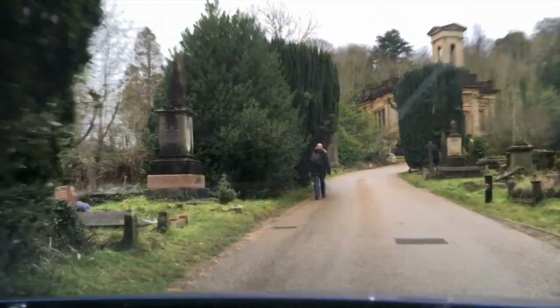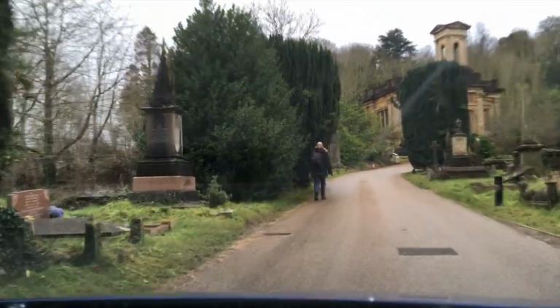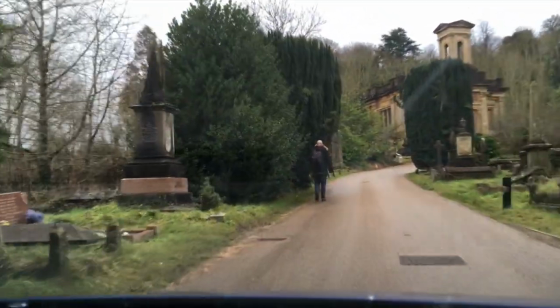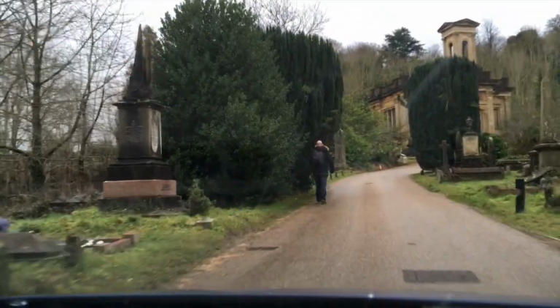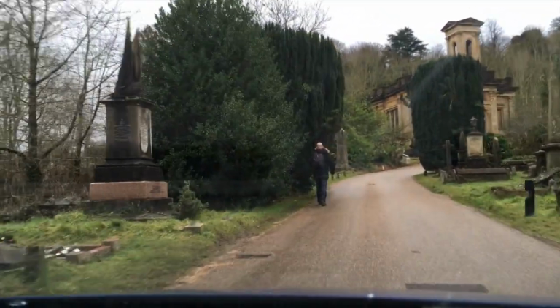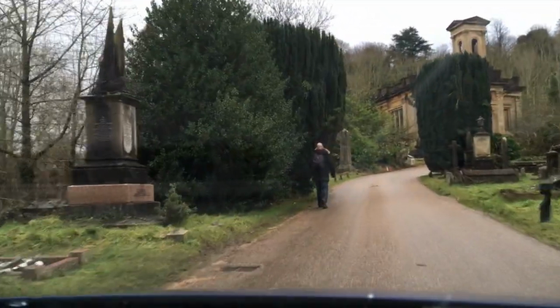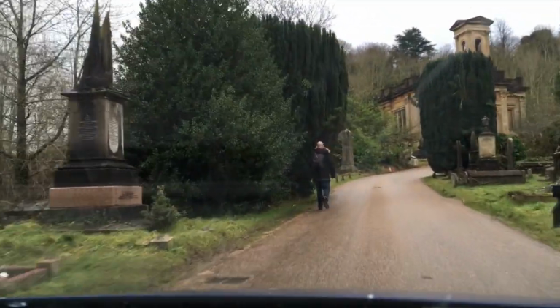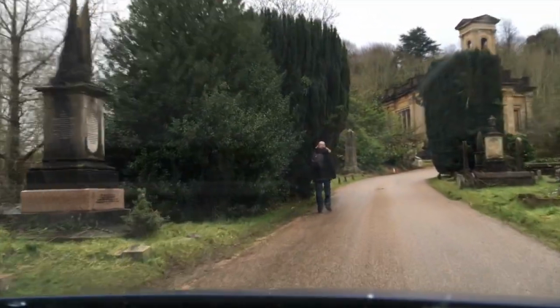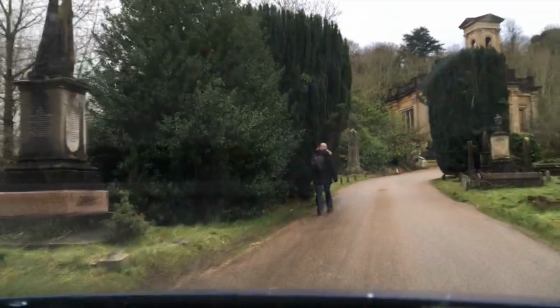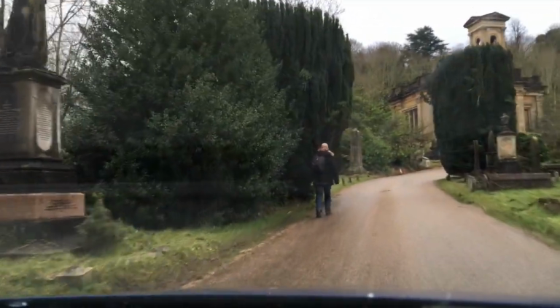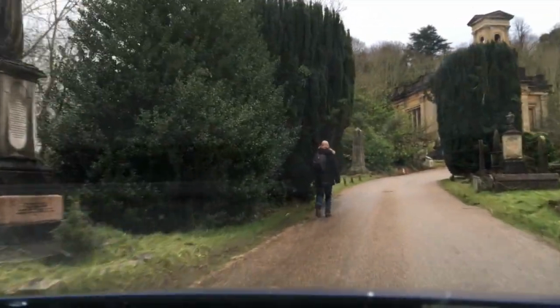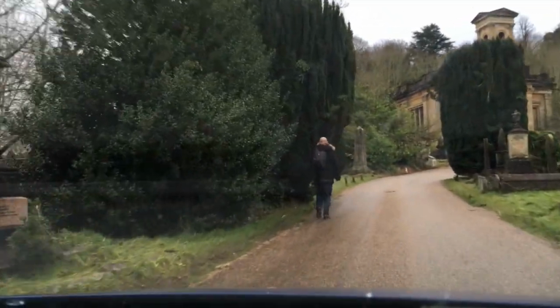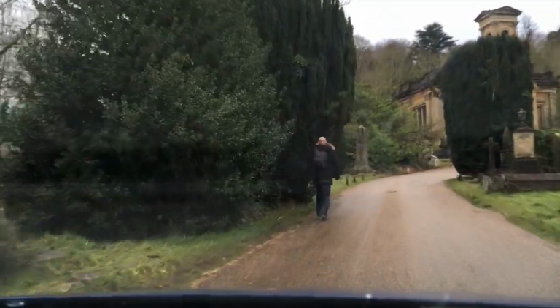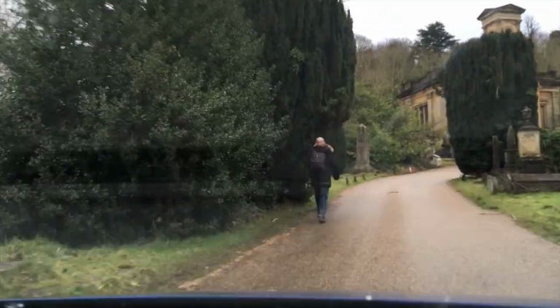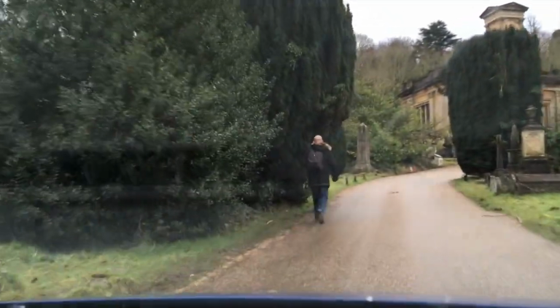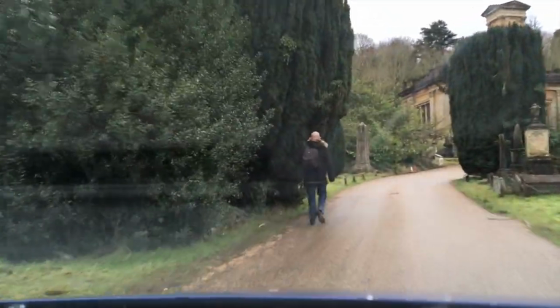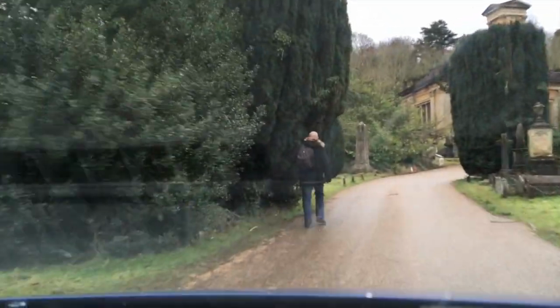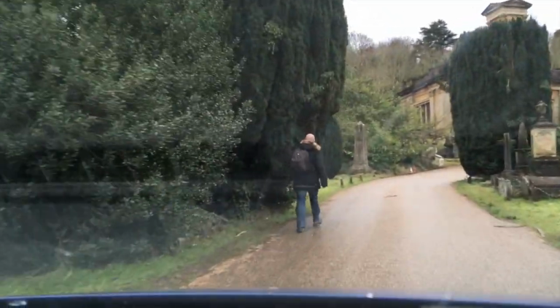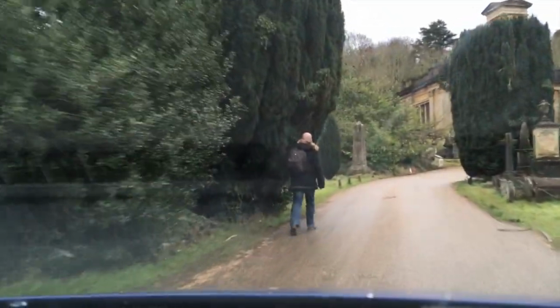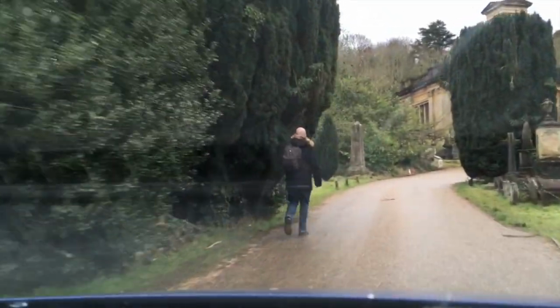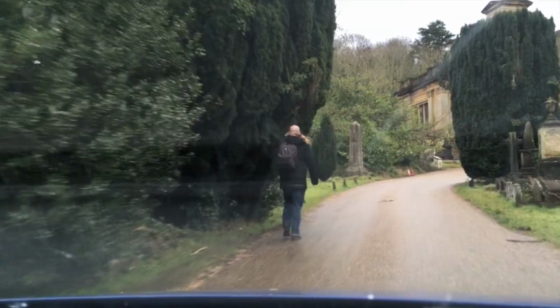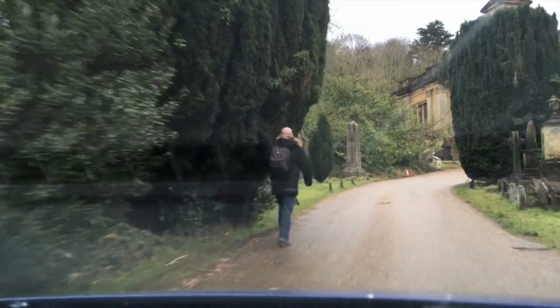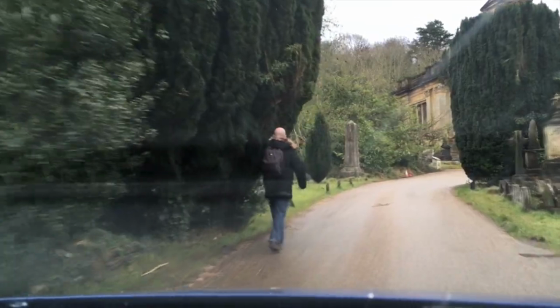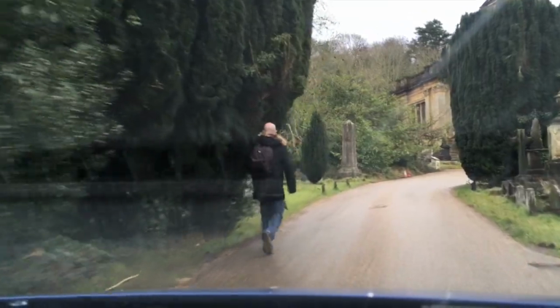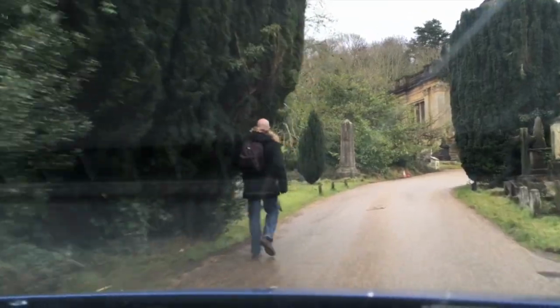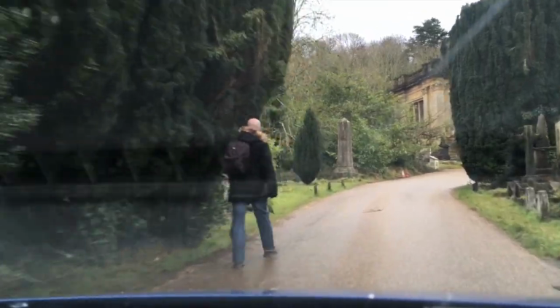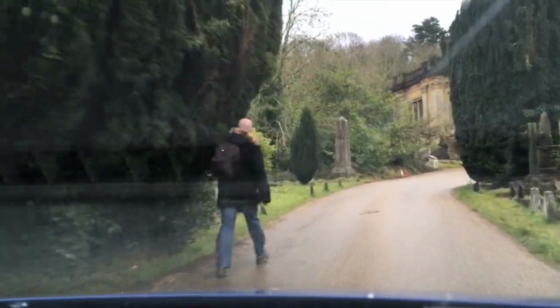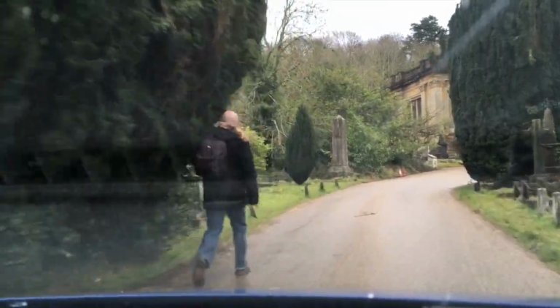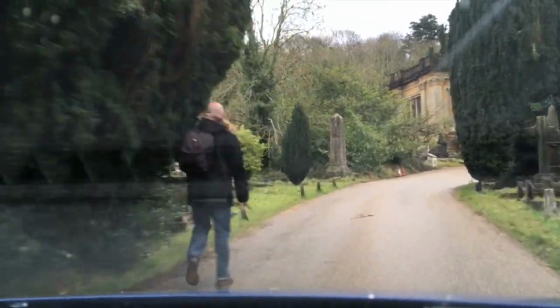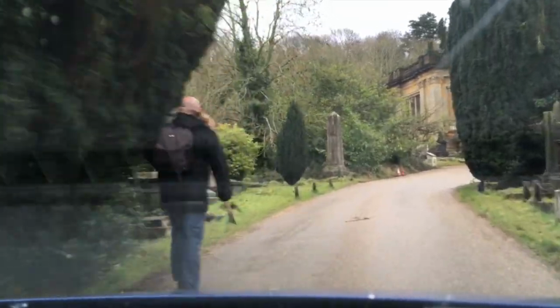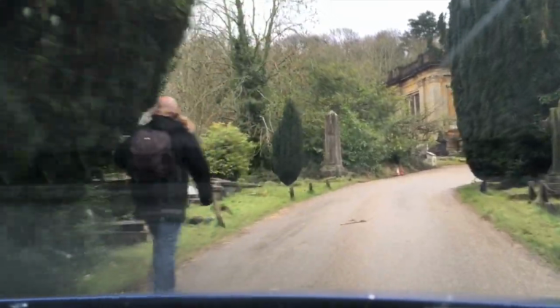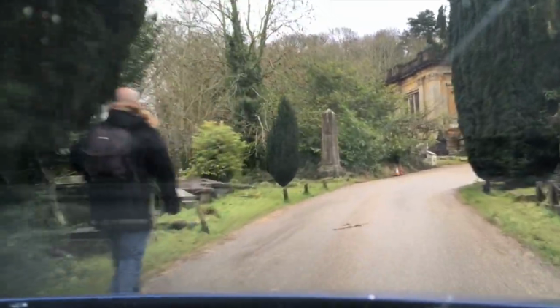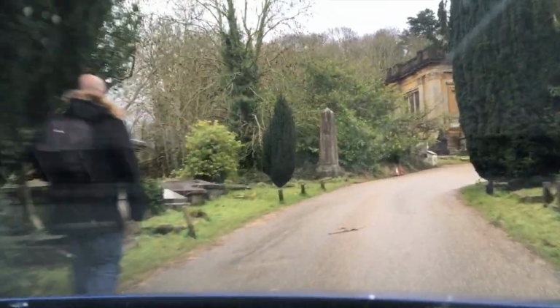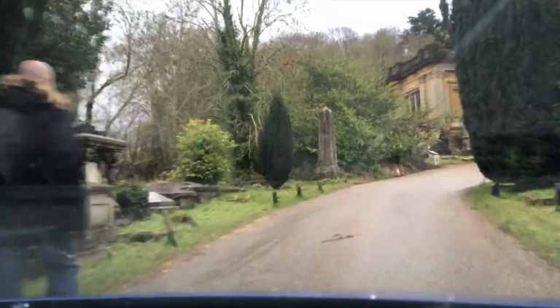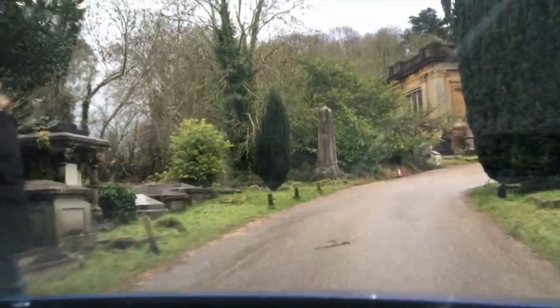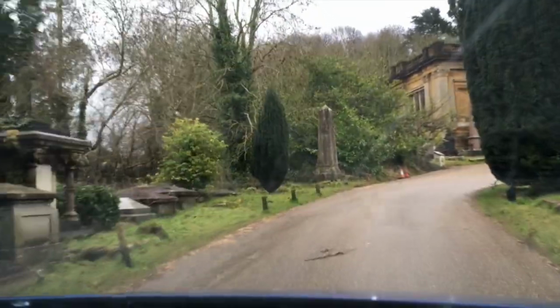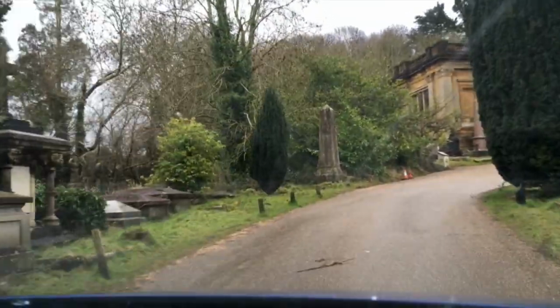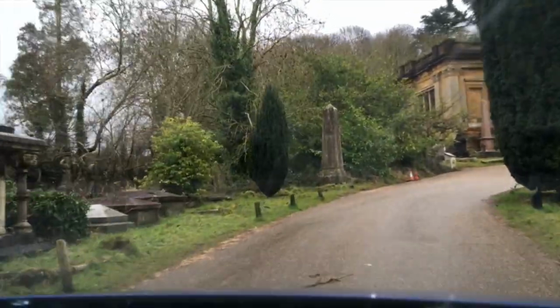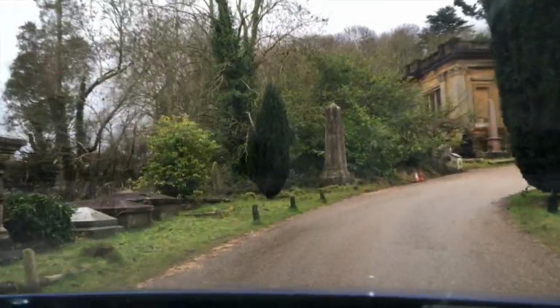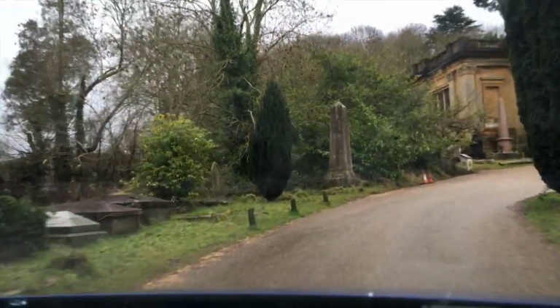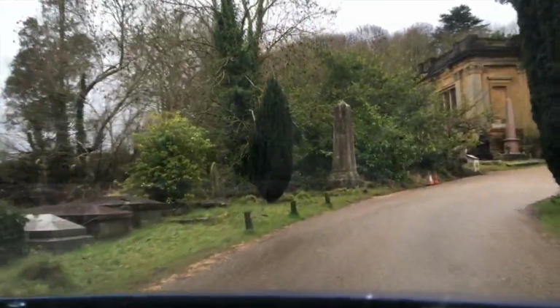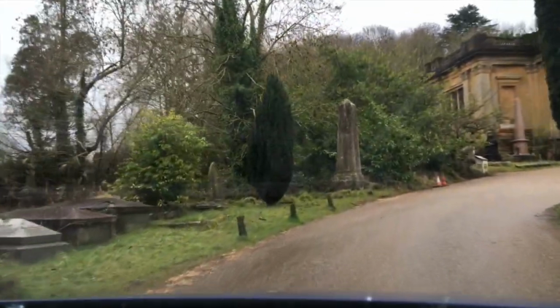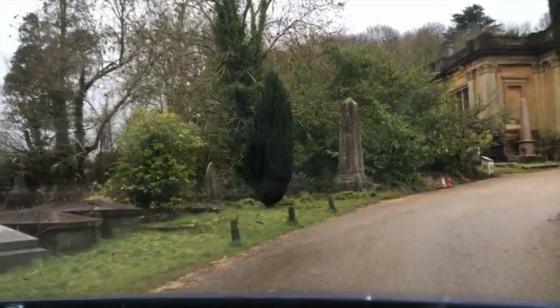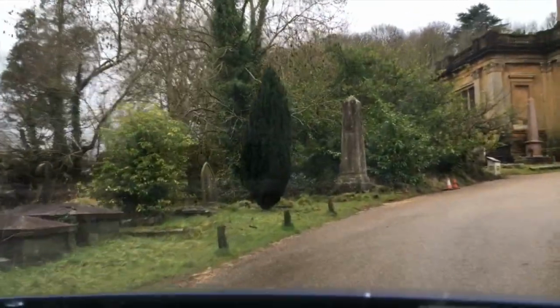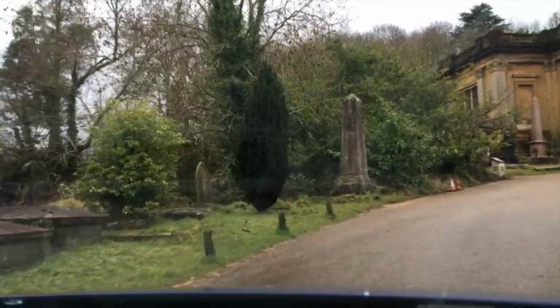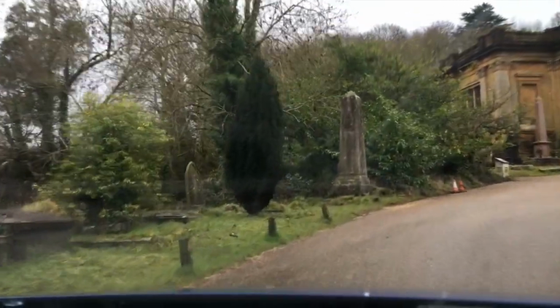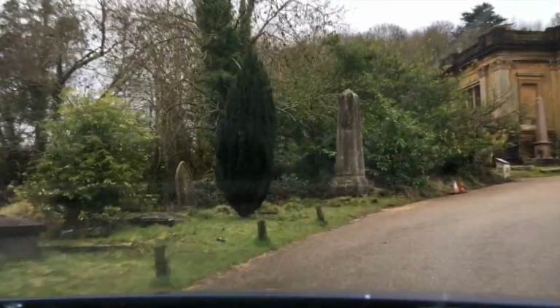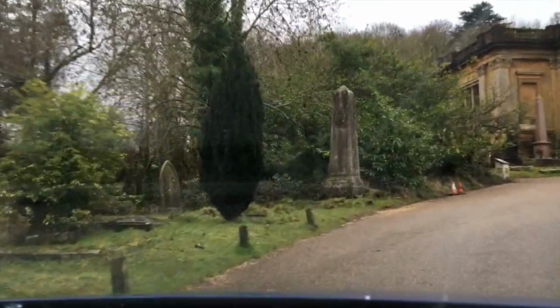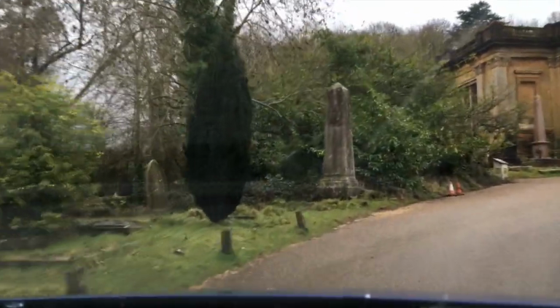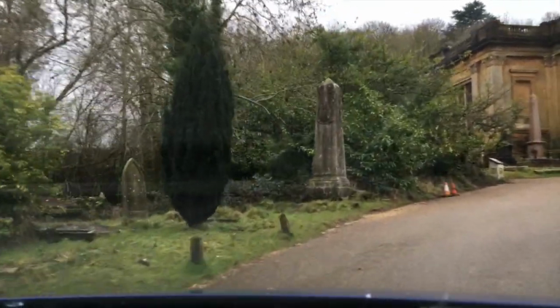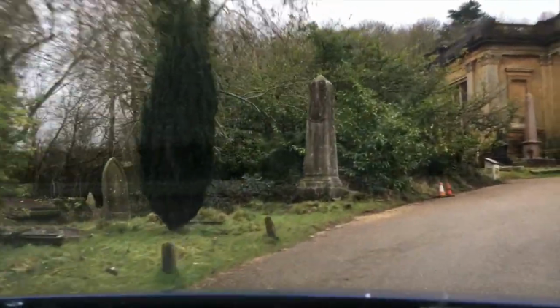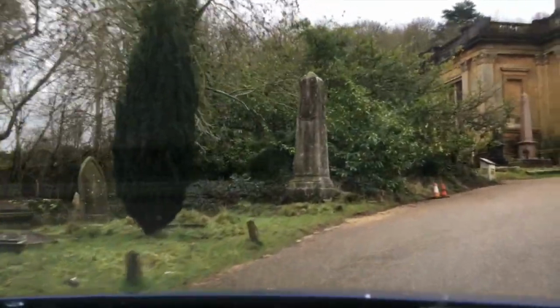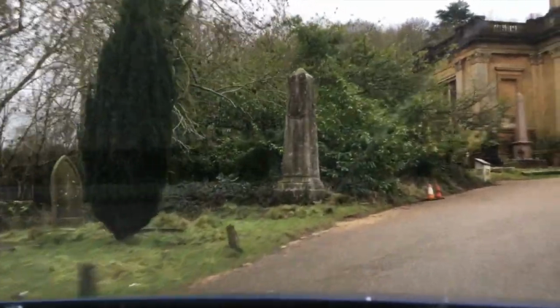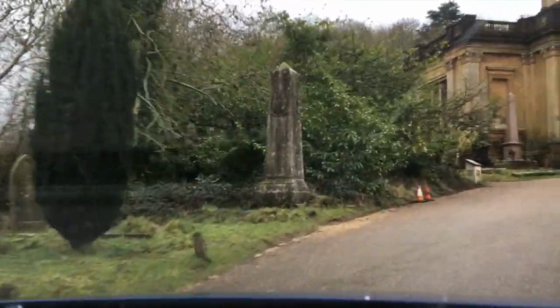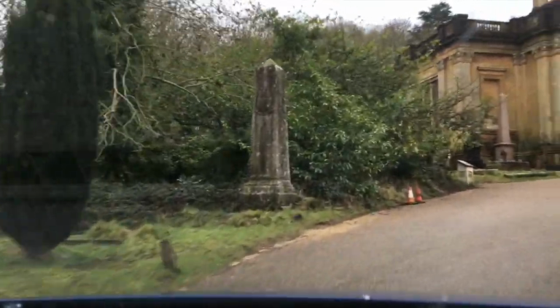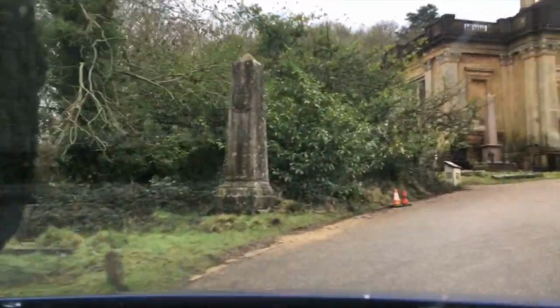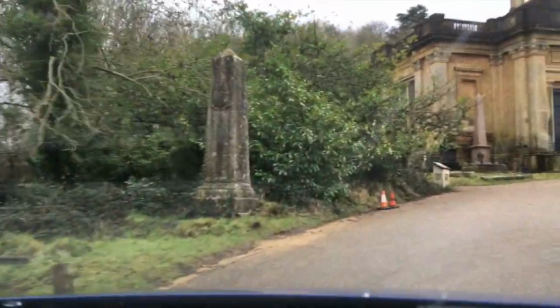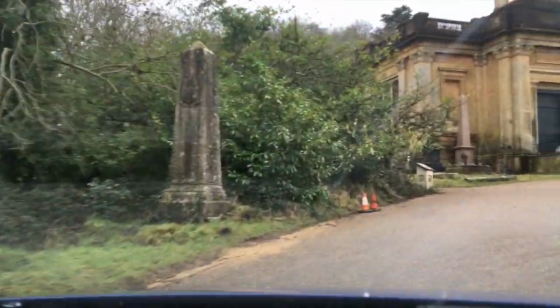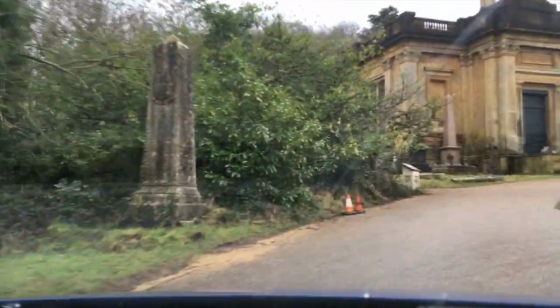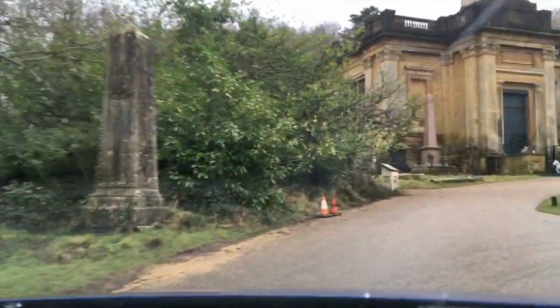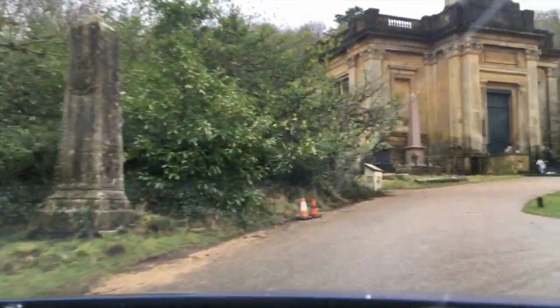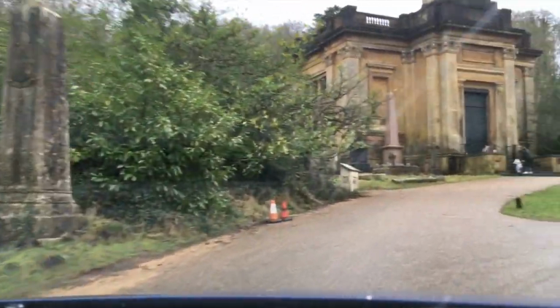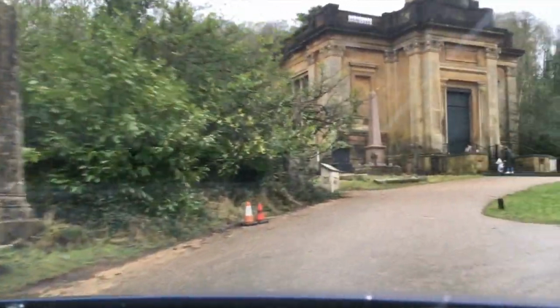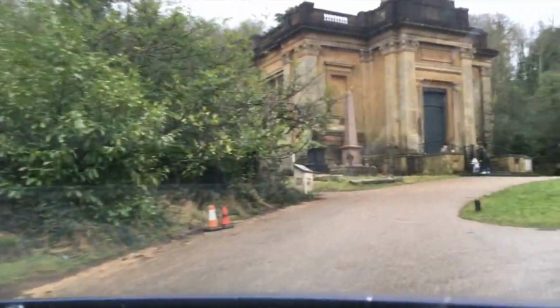They've got all sorts of fancy buildings. I think this is a crypt — there's a few doors, but there's no doors on it.